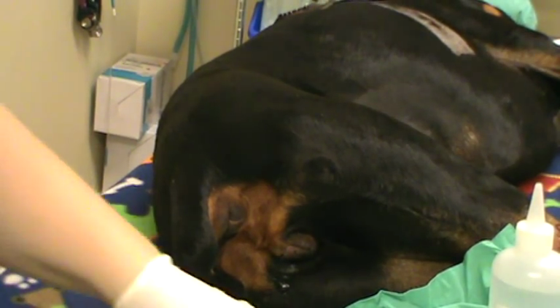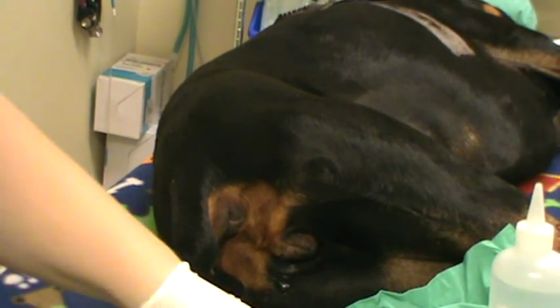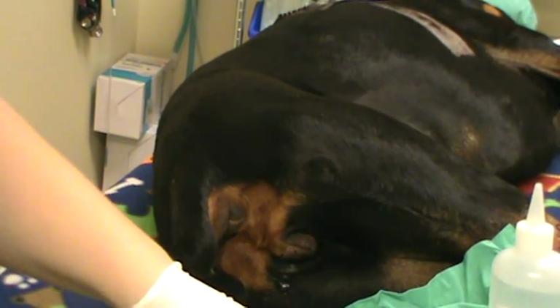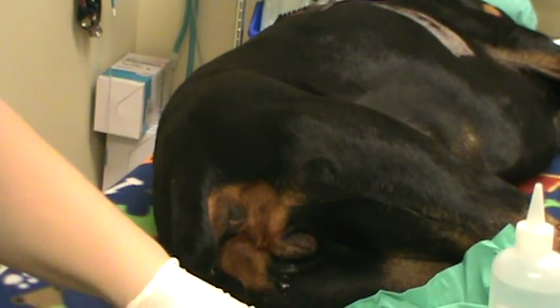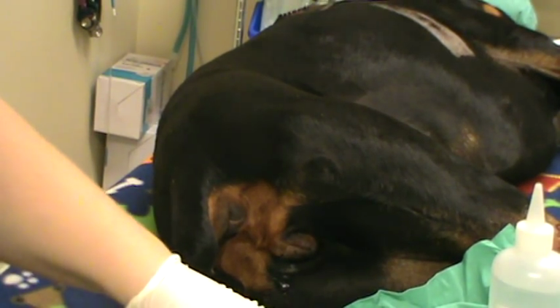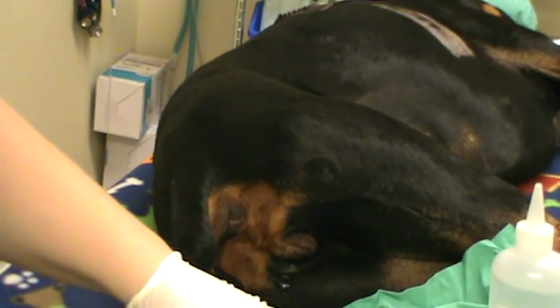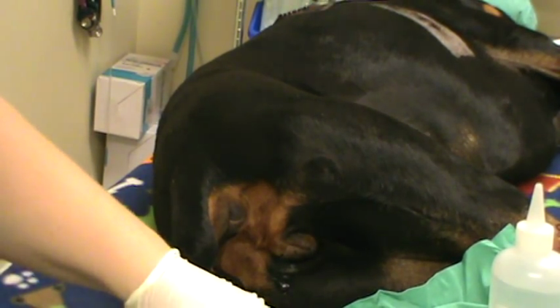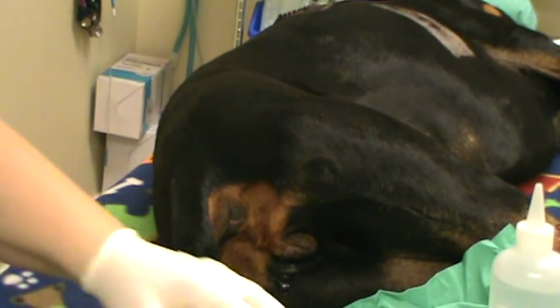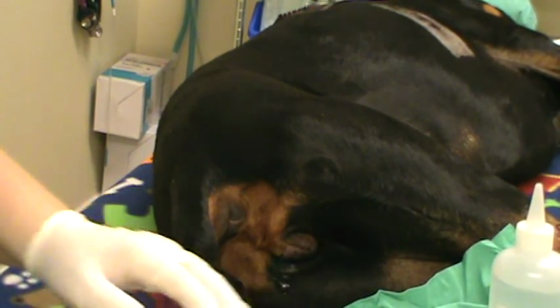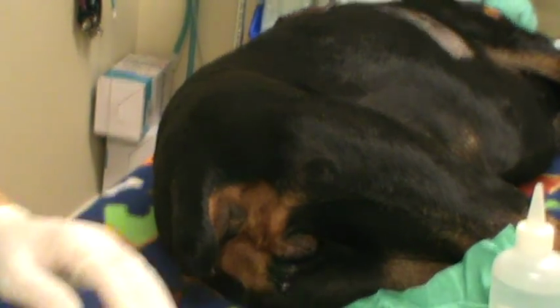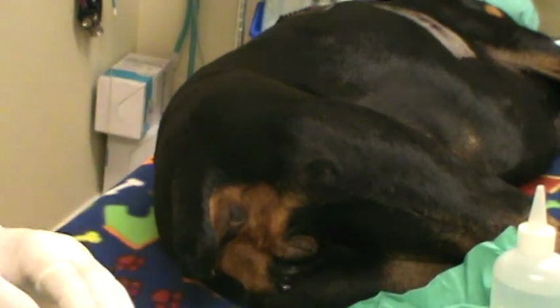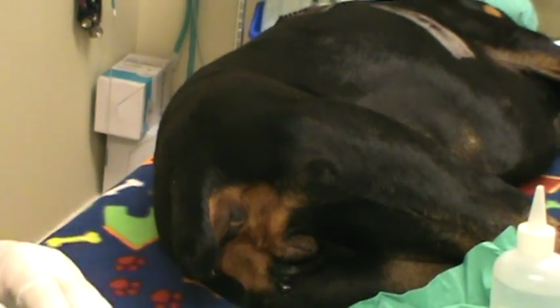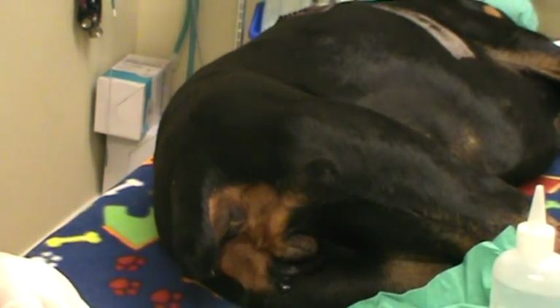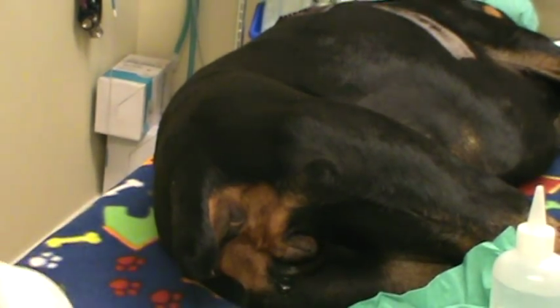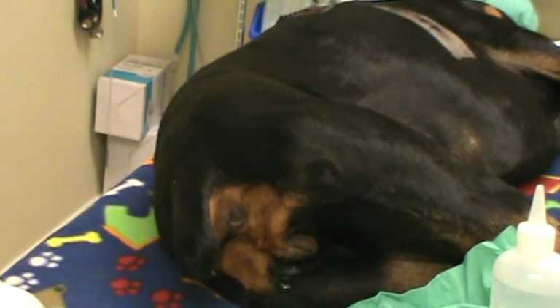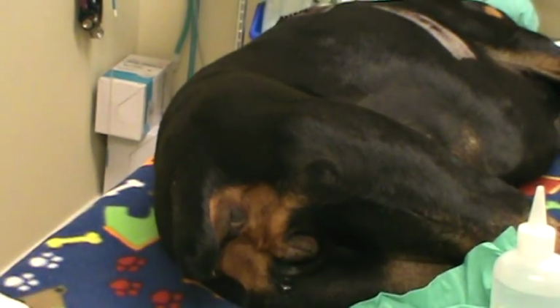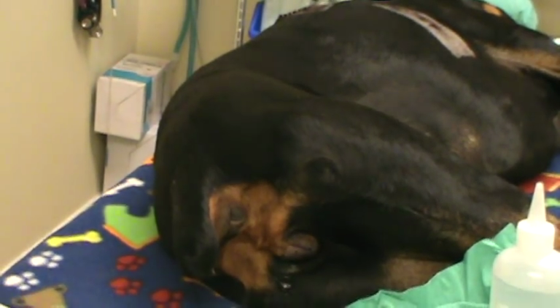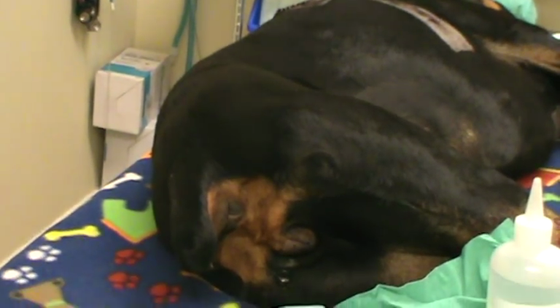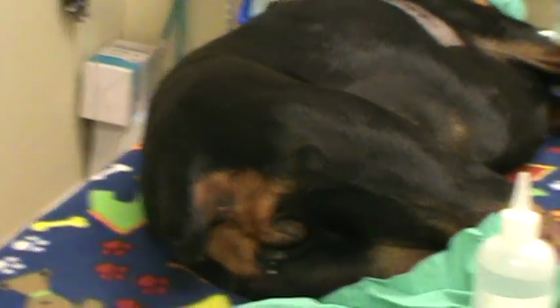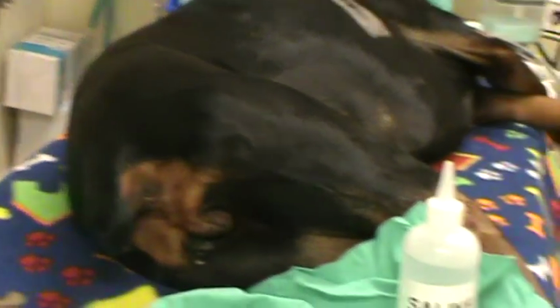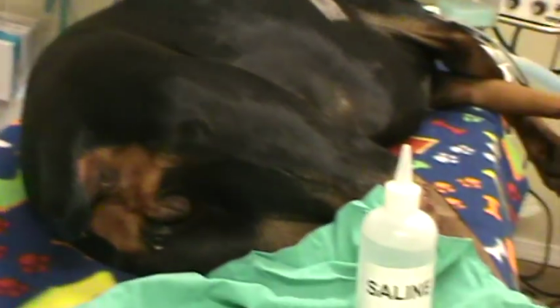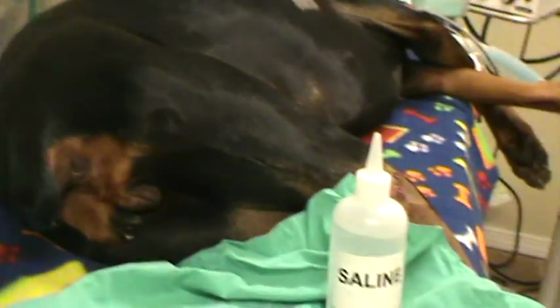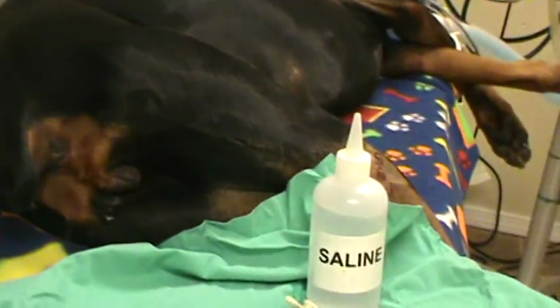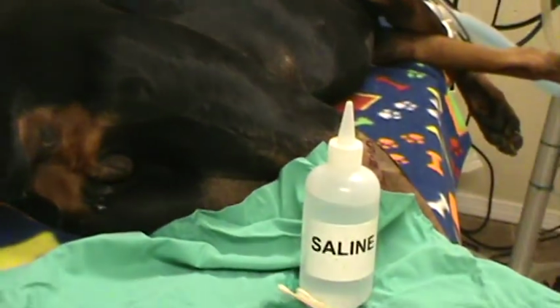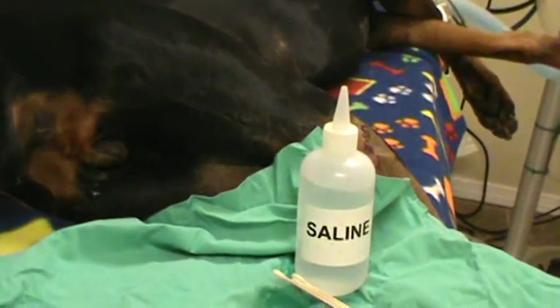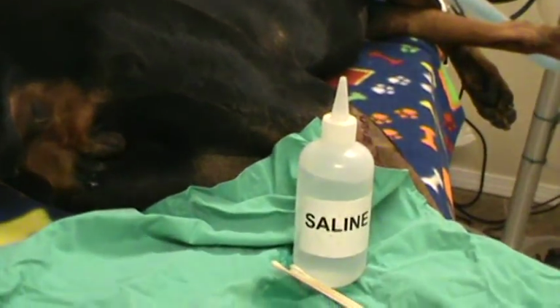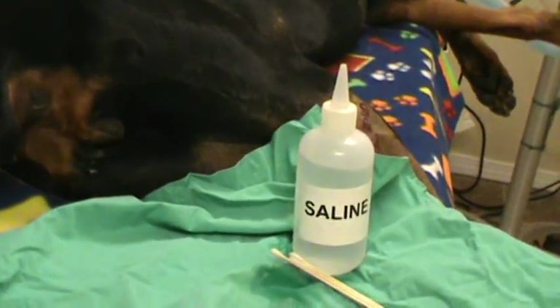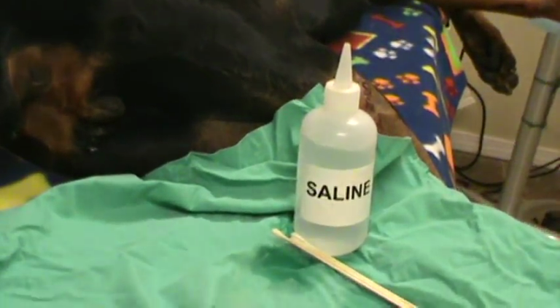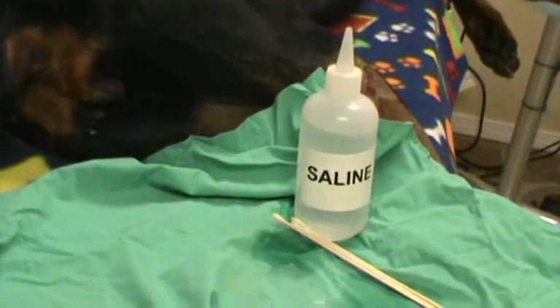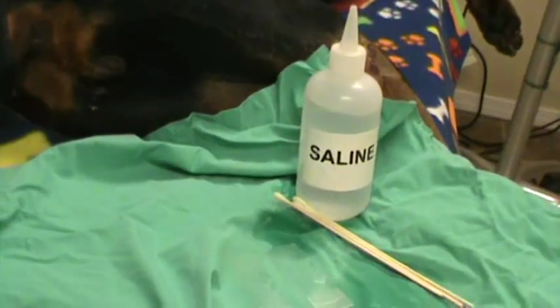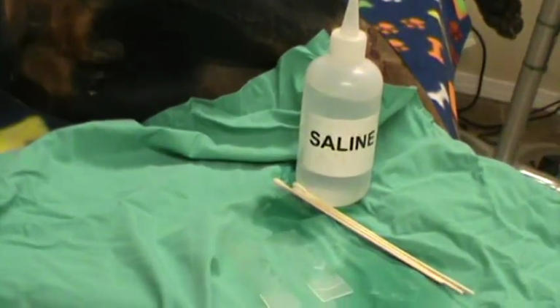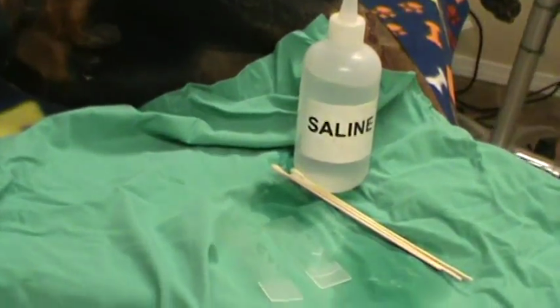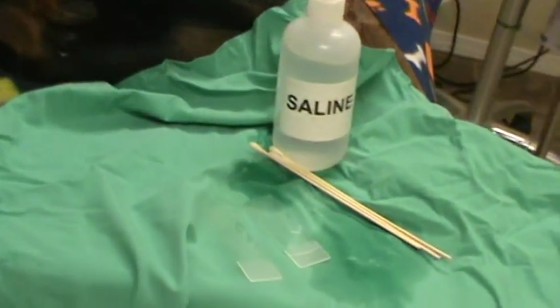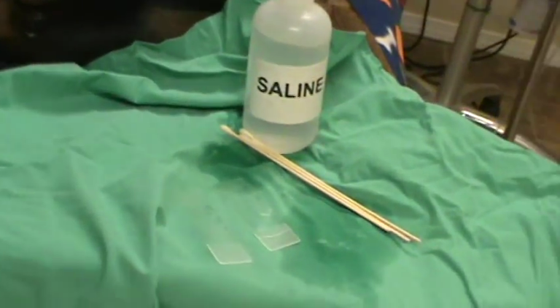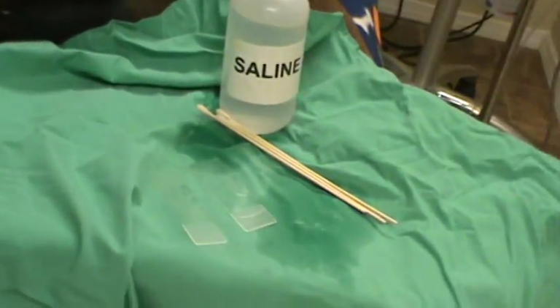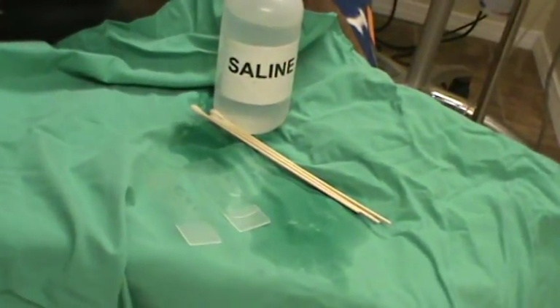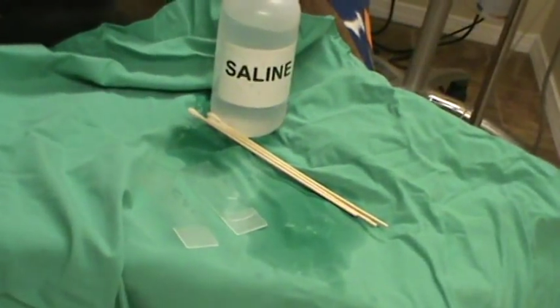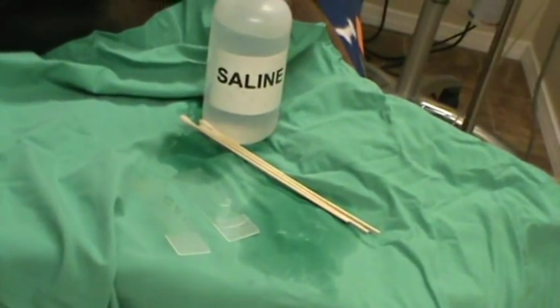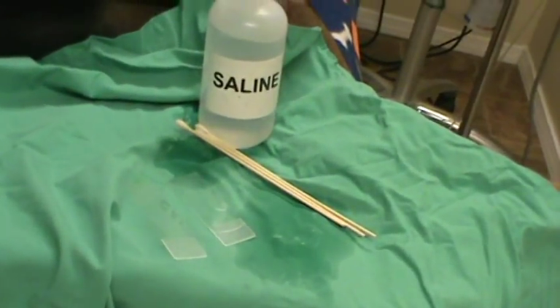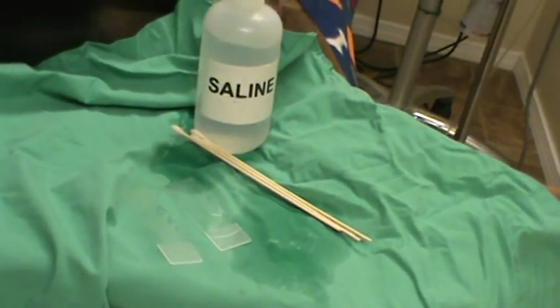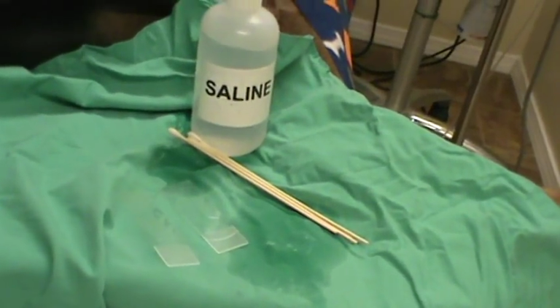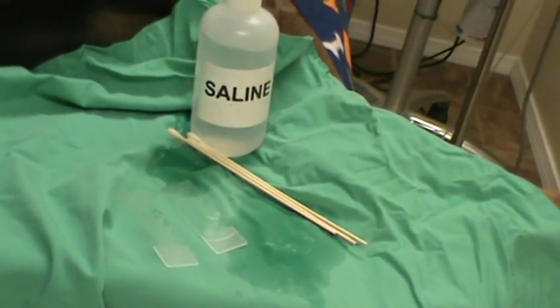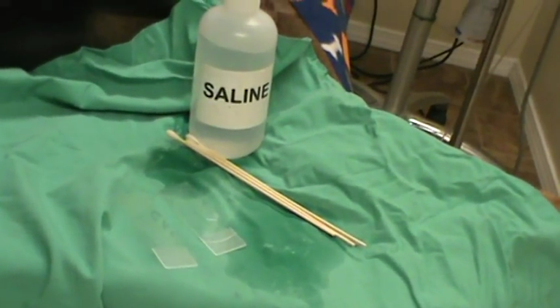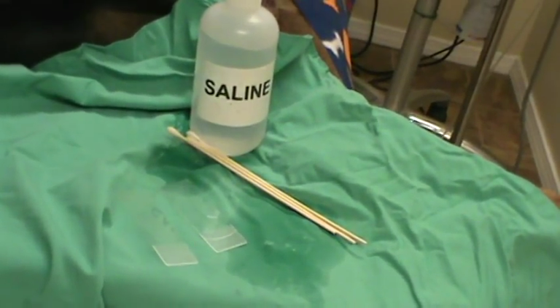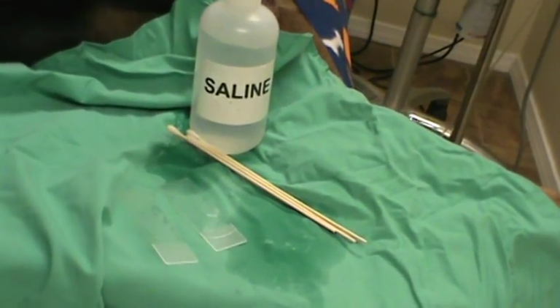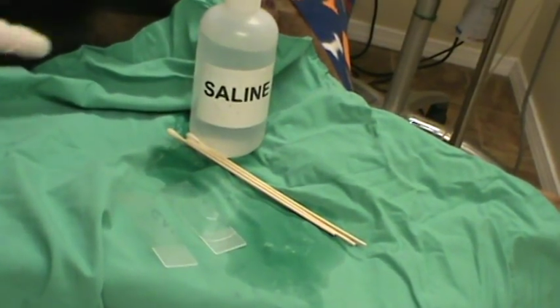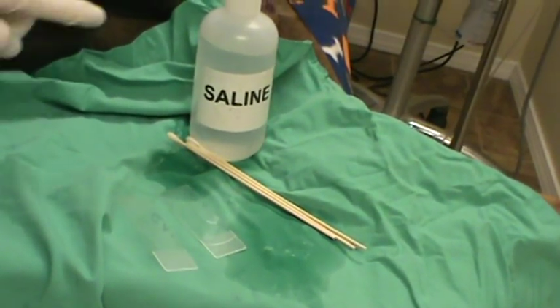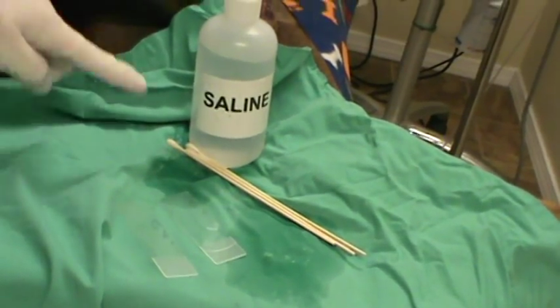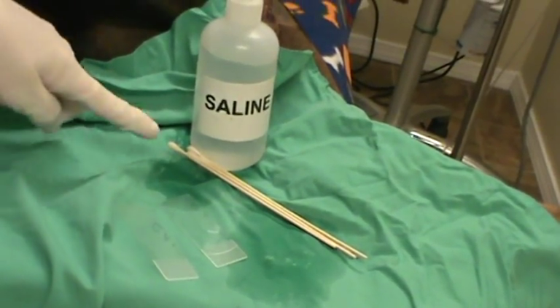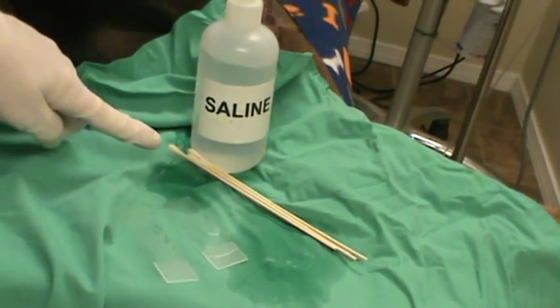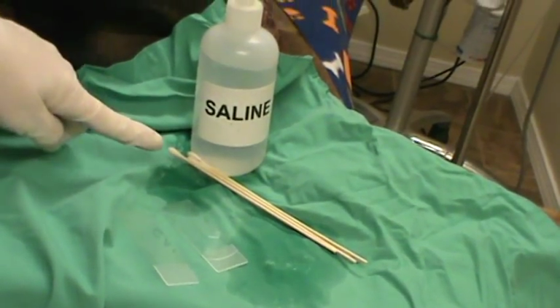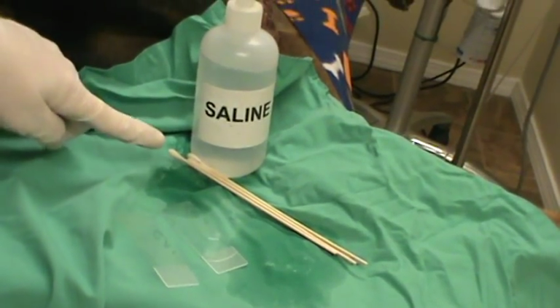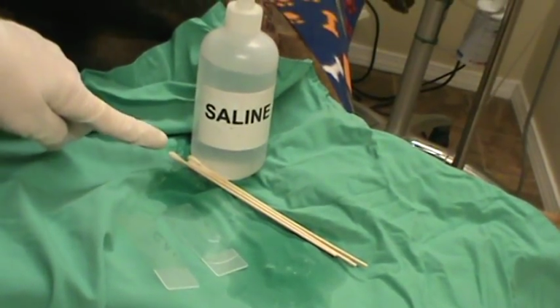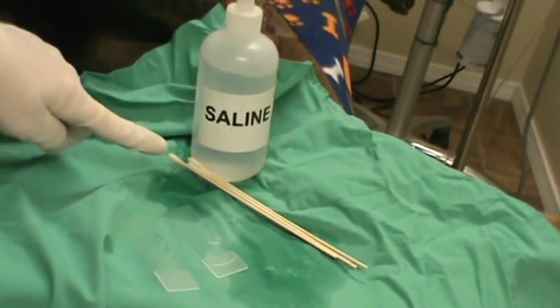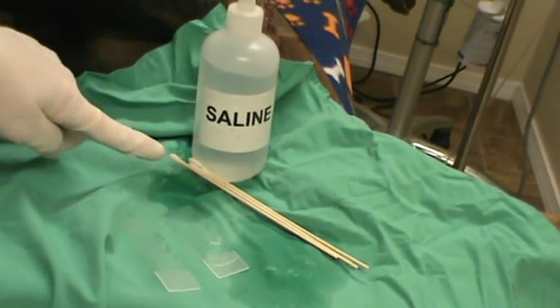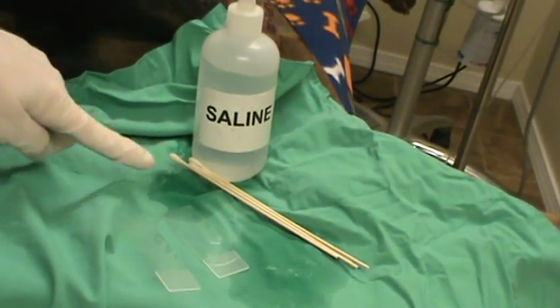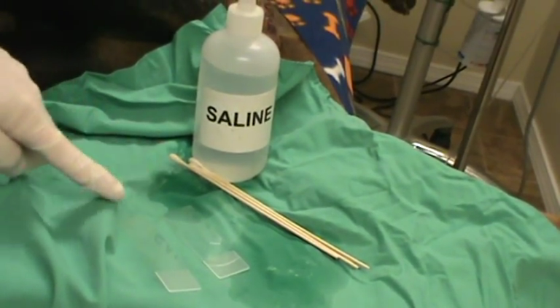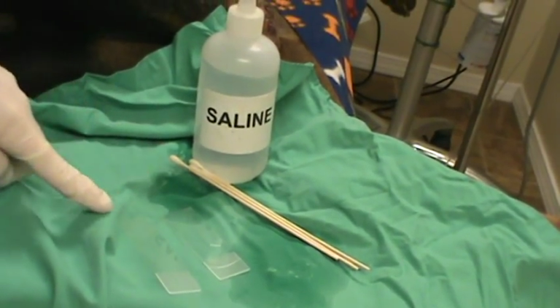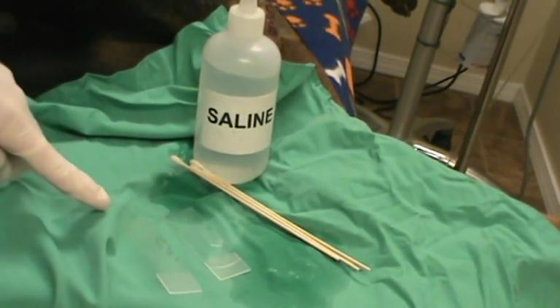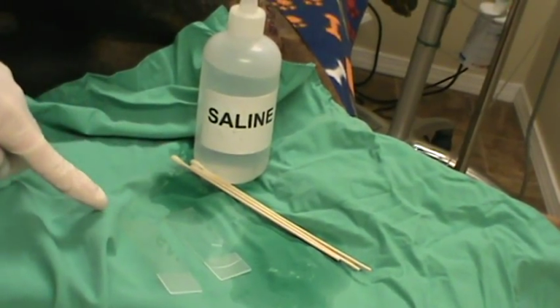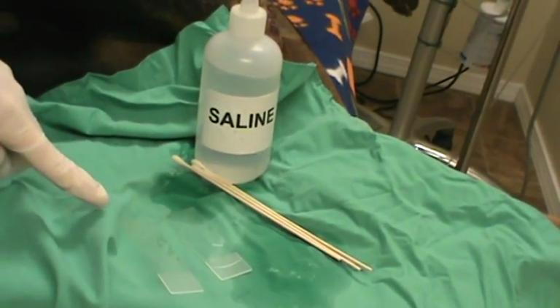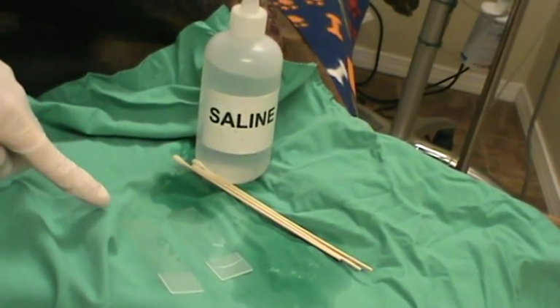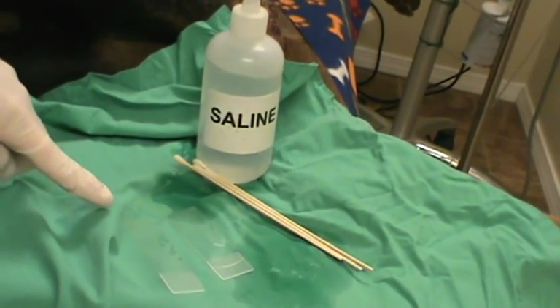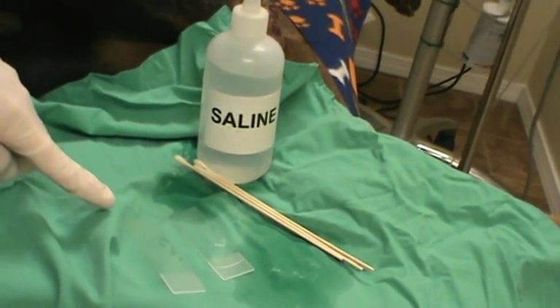We're going to go ahead and show you our tray of supplies, which is saline, the cotton tip applicators, and two slides.